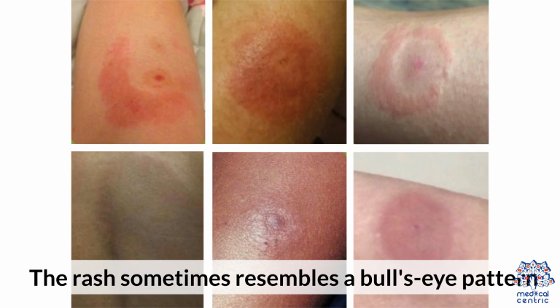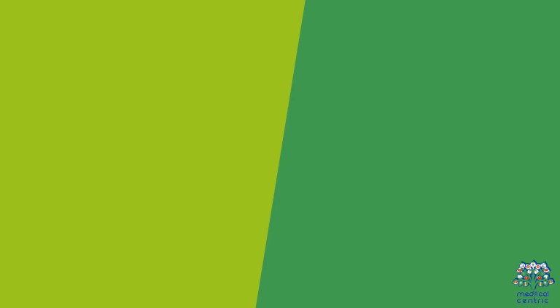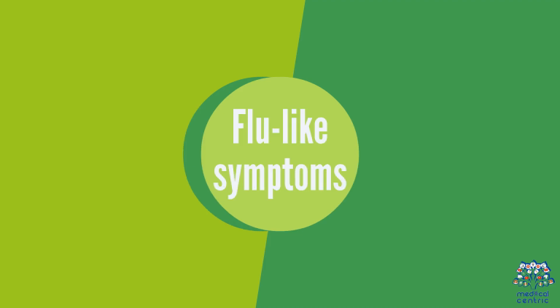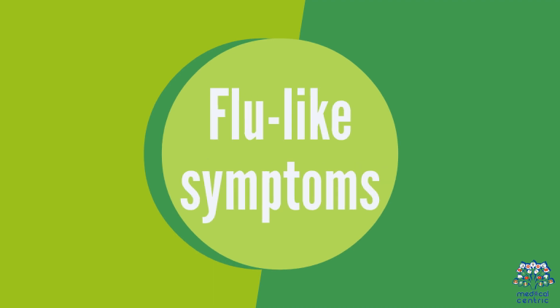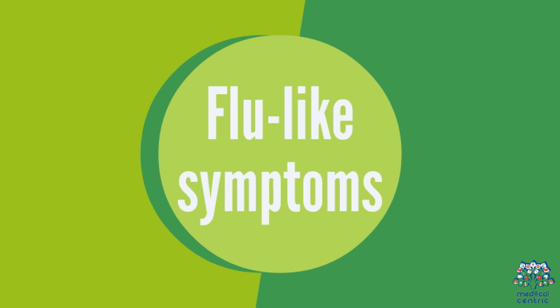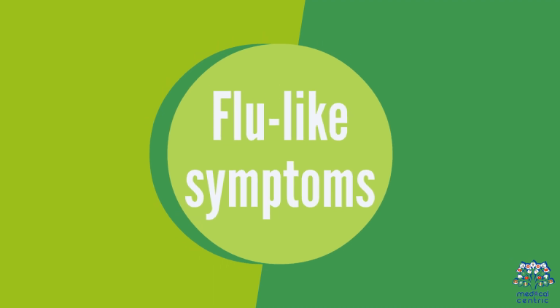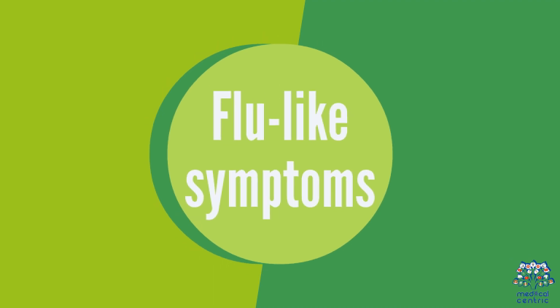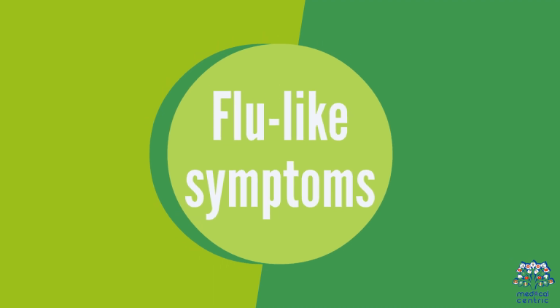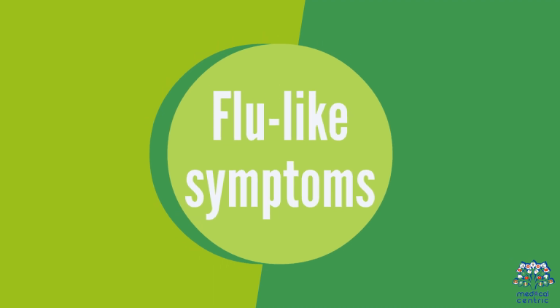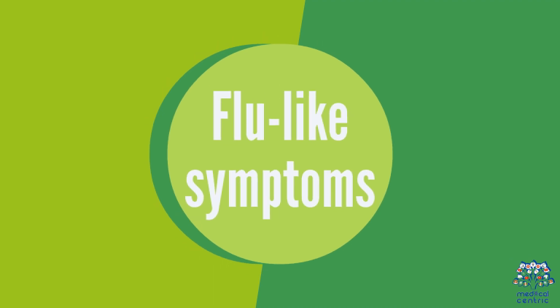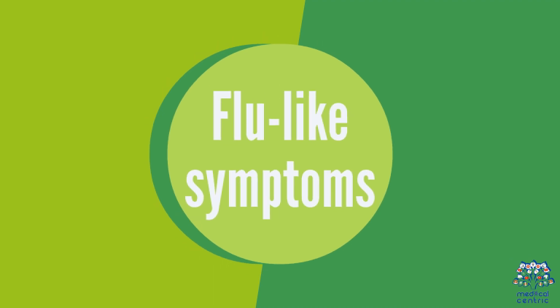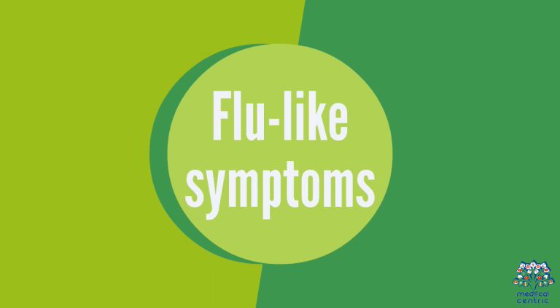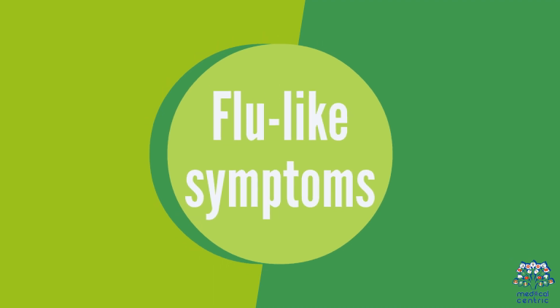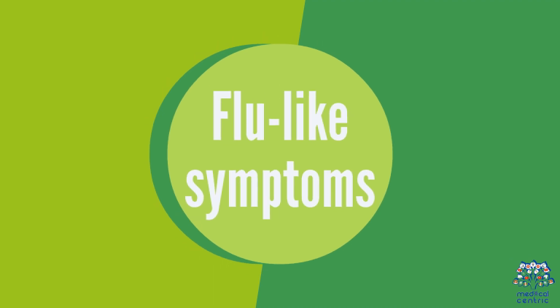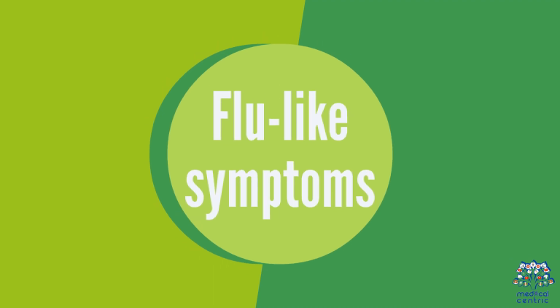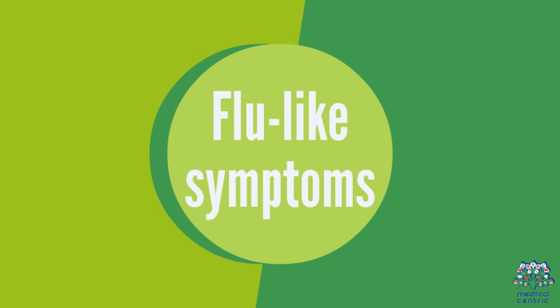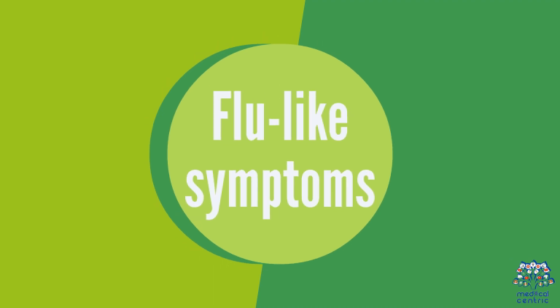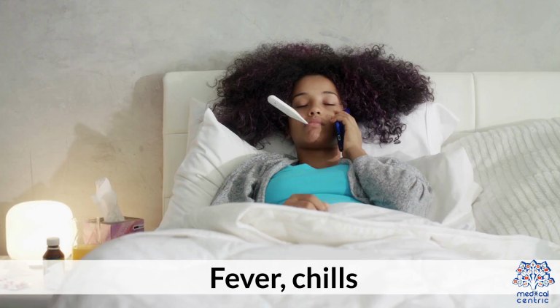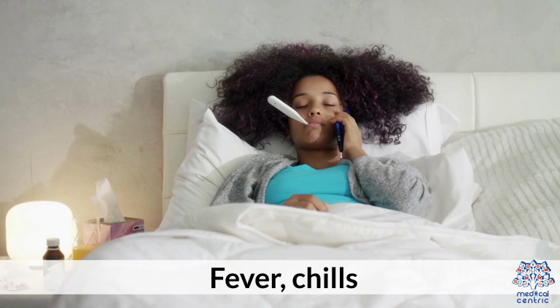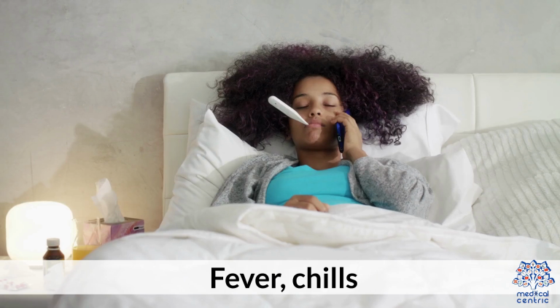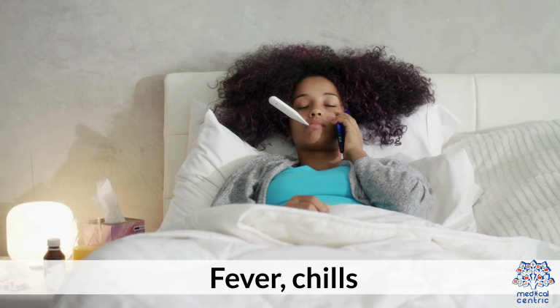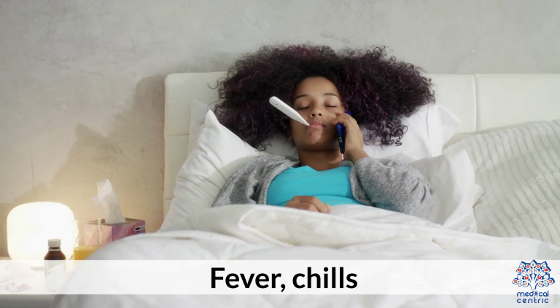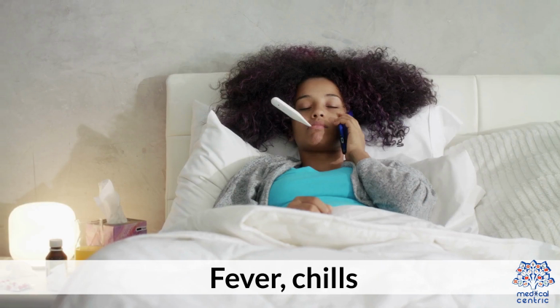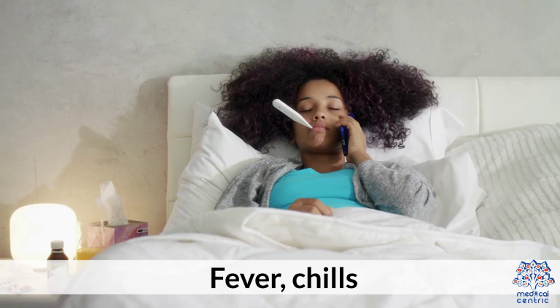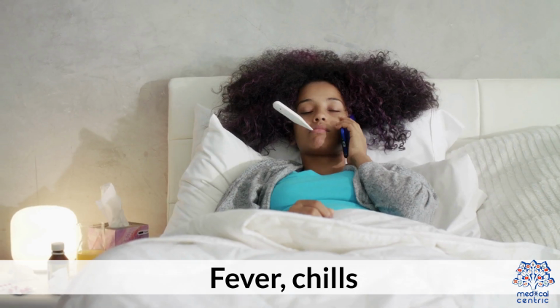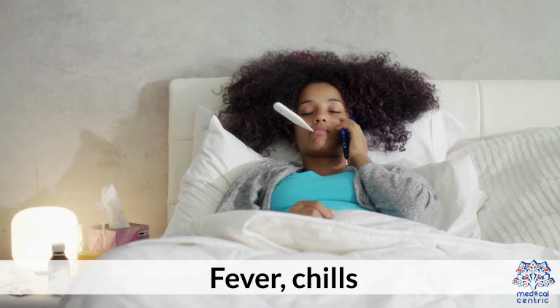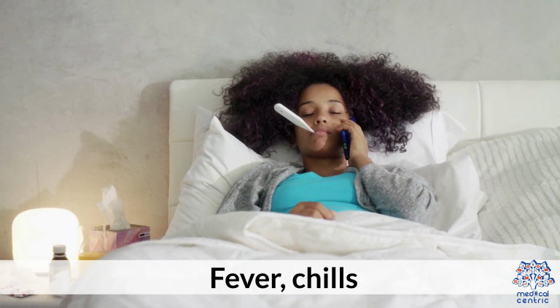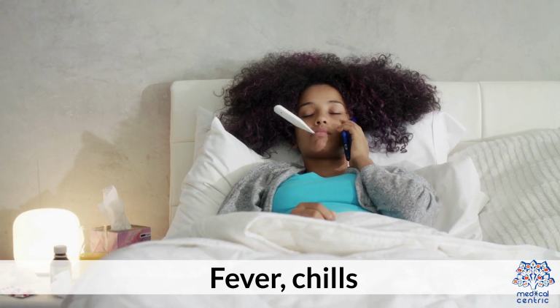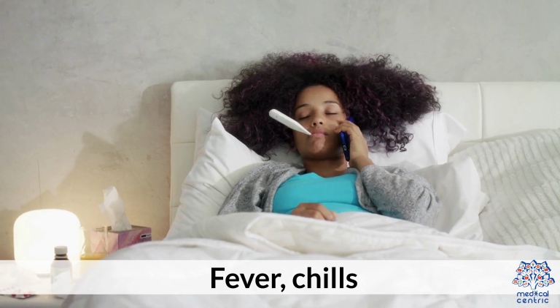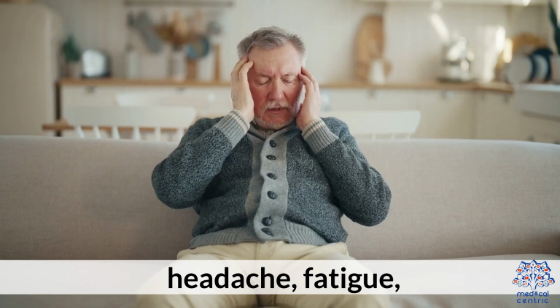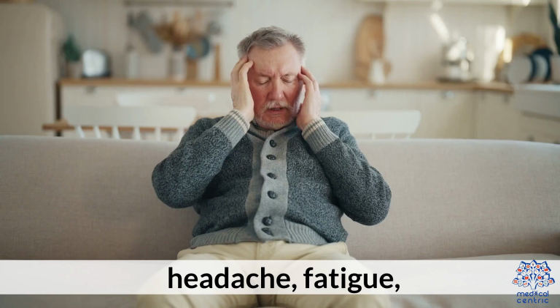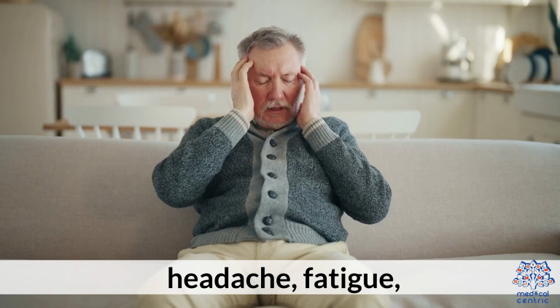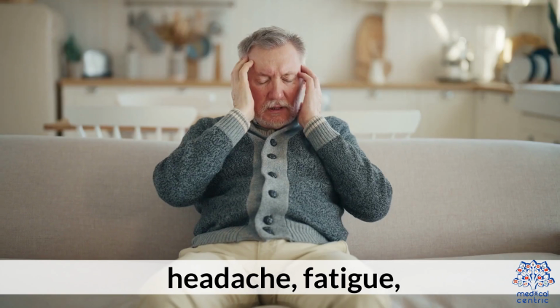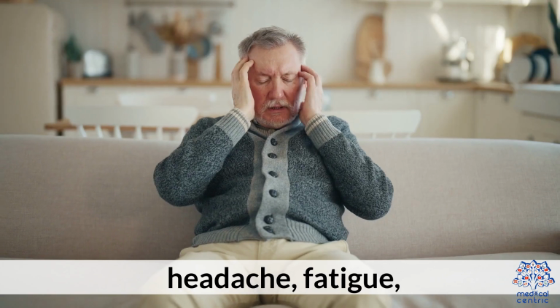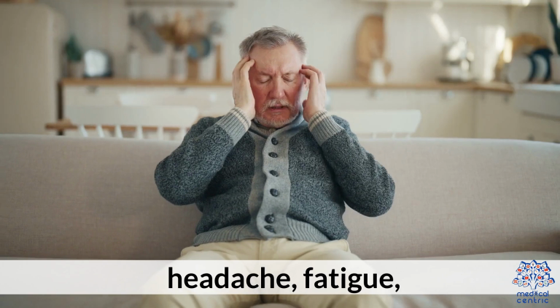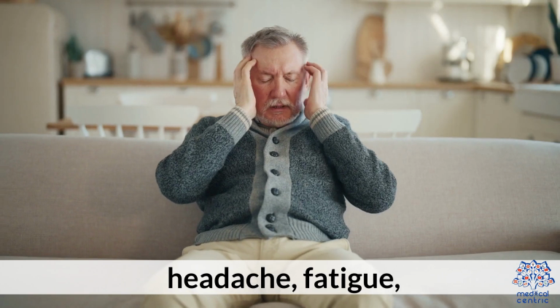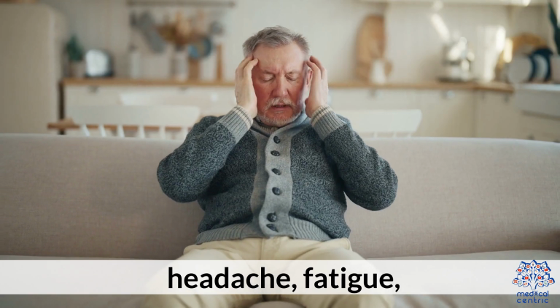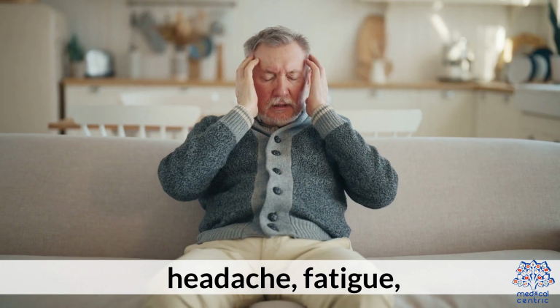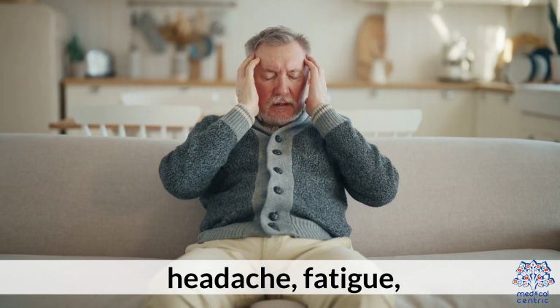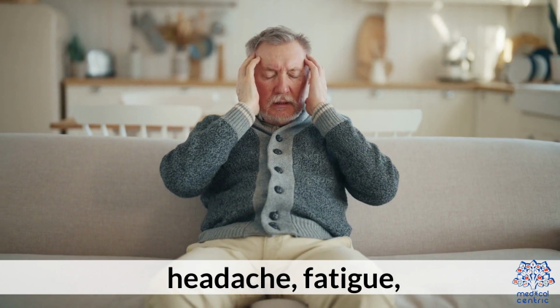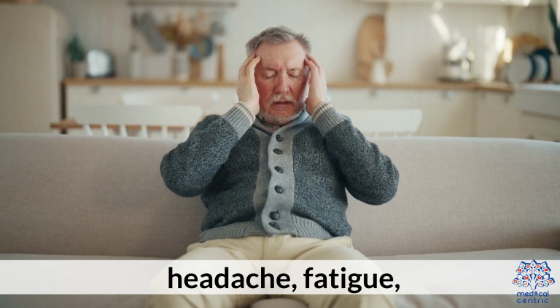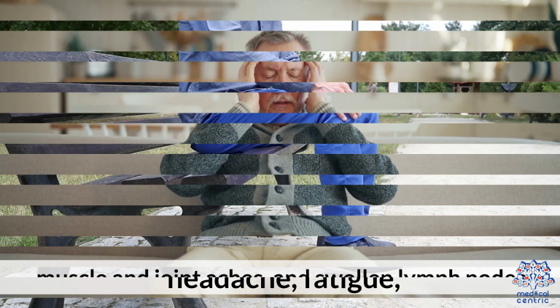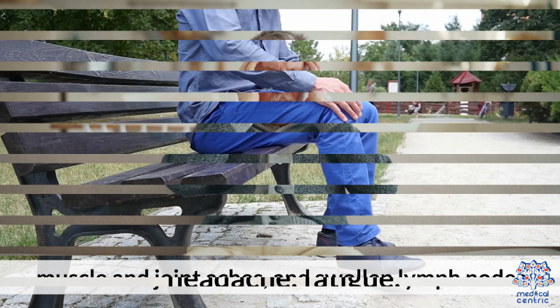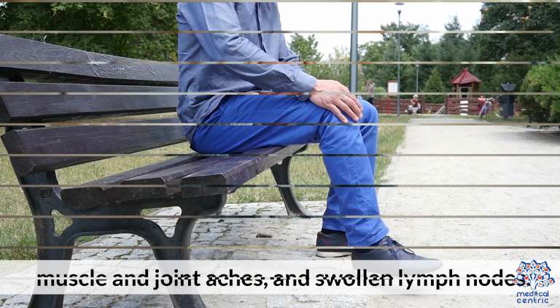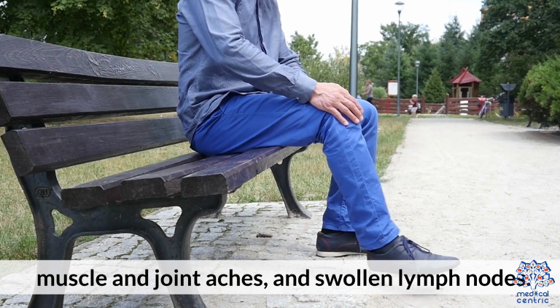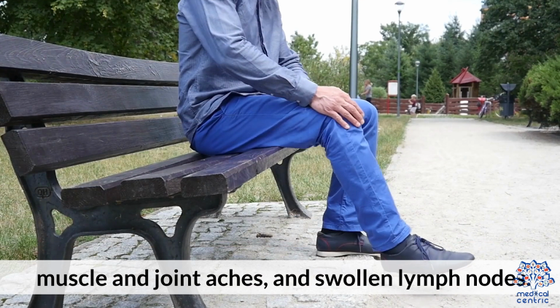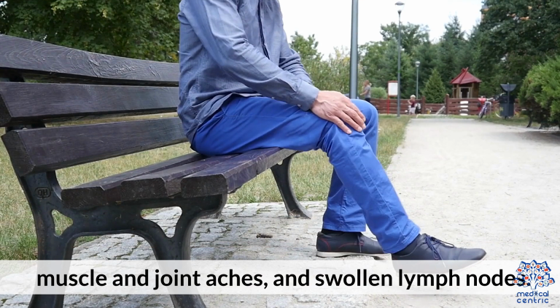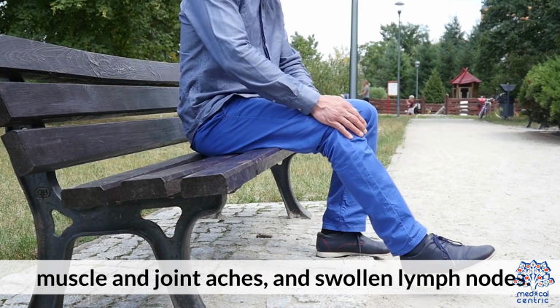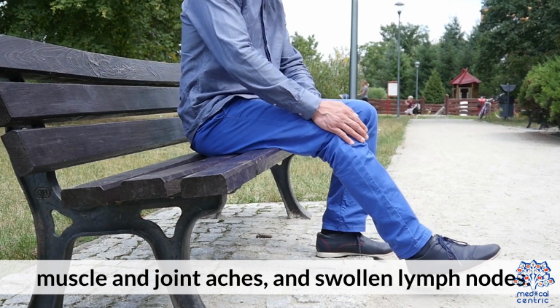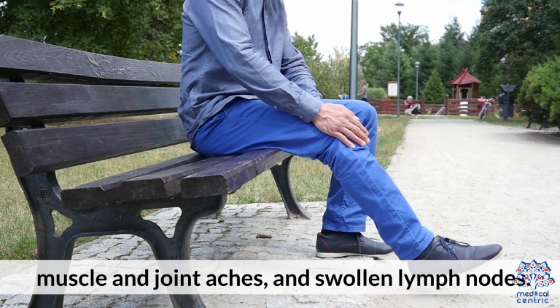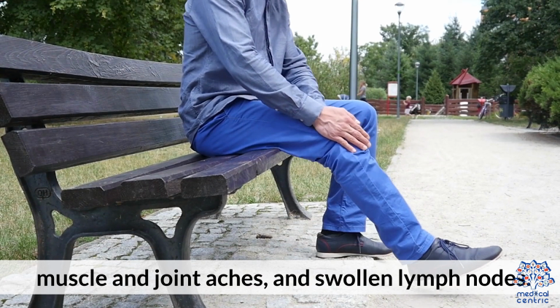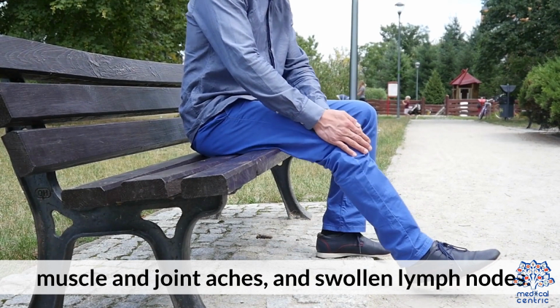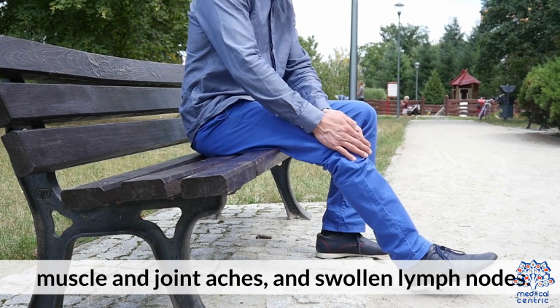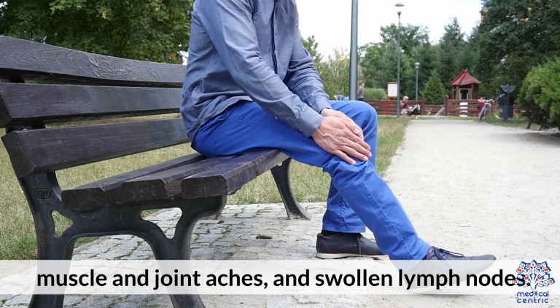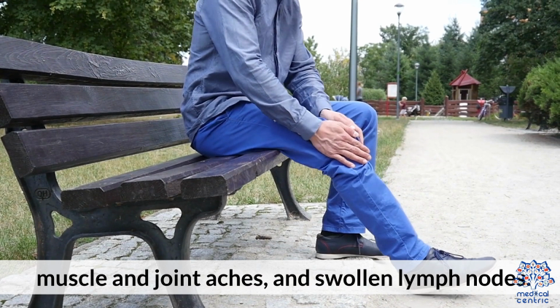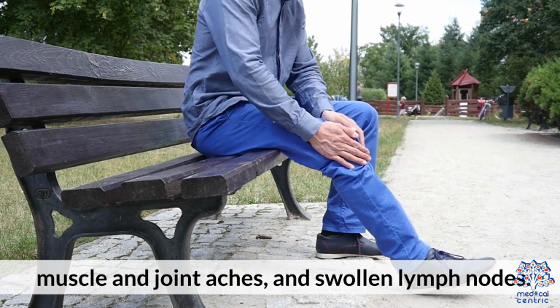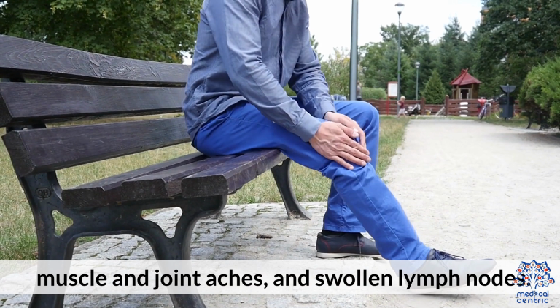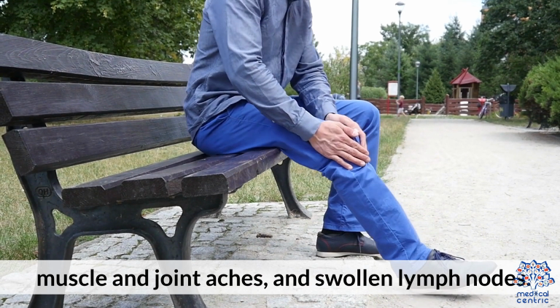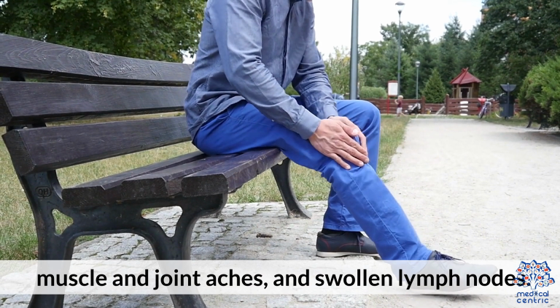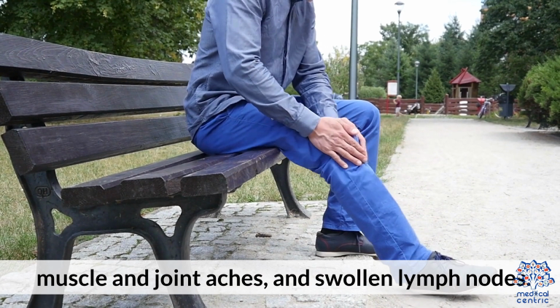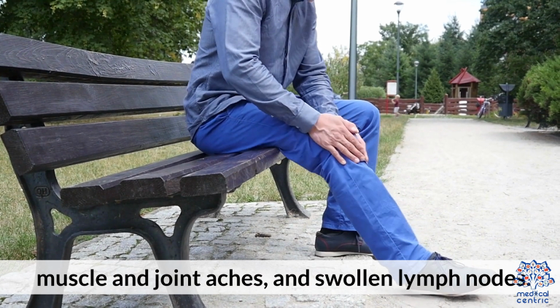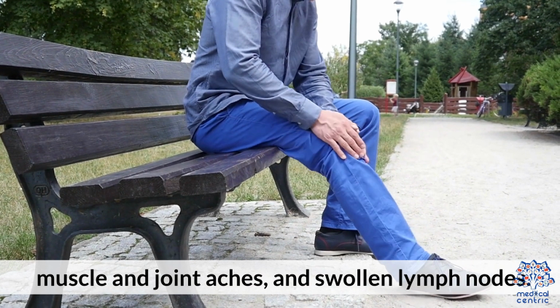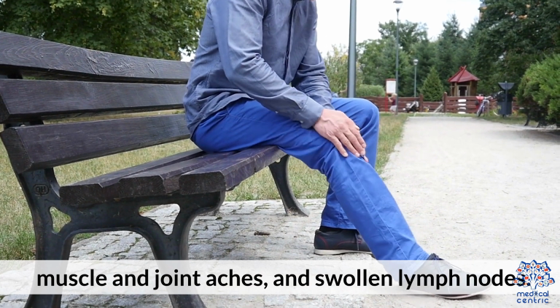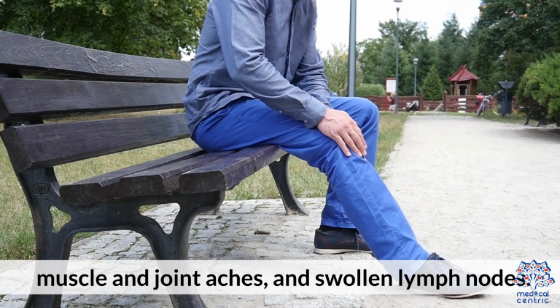Flu-like symptoms are also common early signs, including fever, chills, headache, fatigue, muscle and joint aches, and swollen lymph nodes.